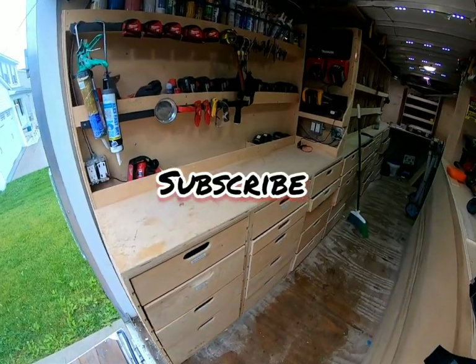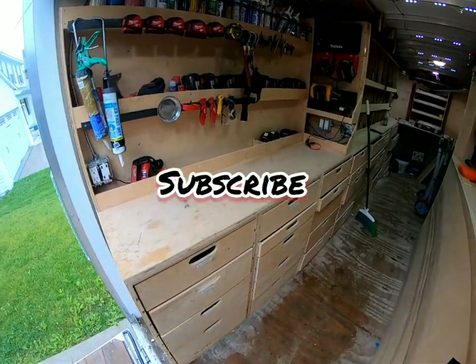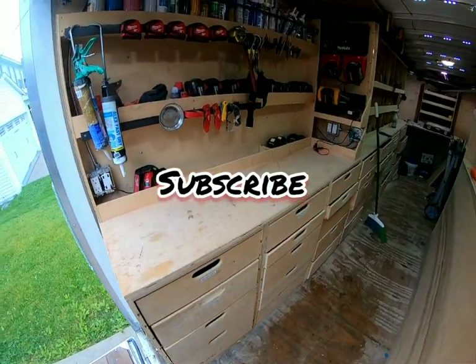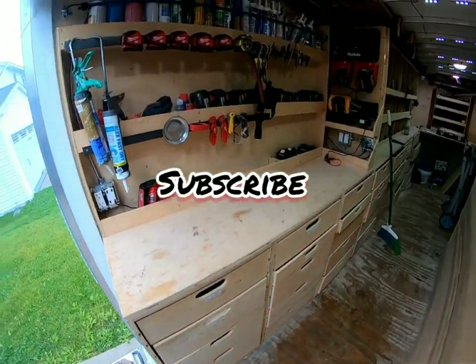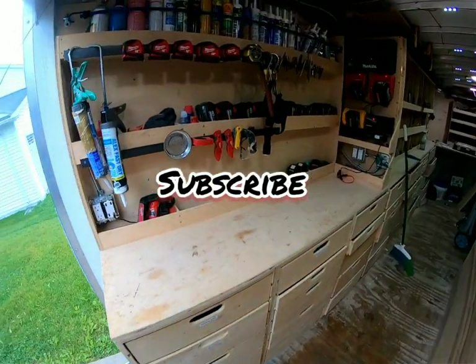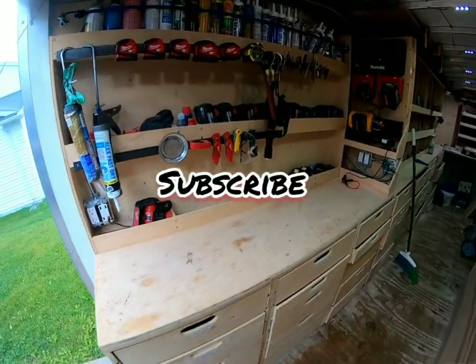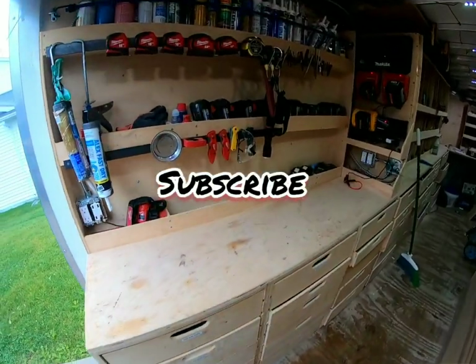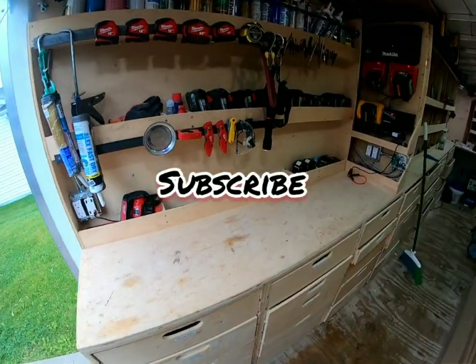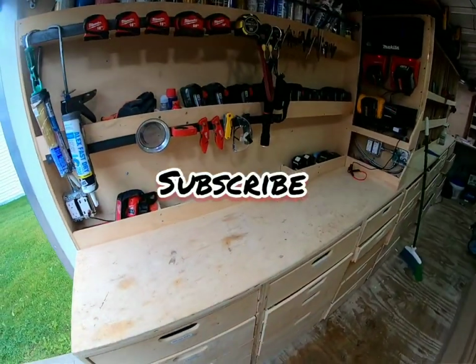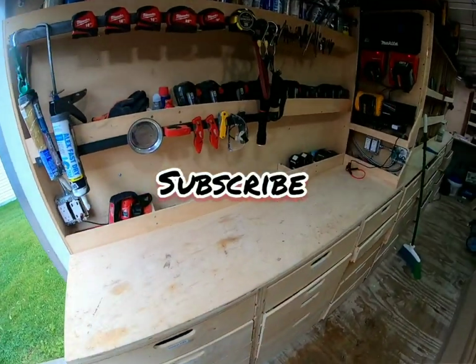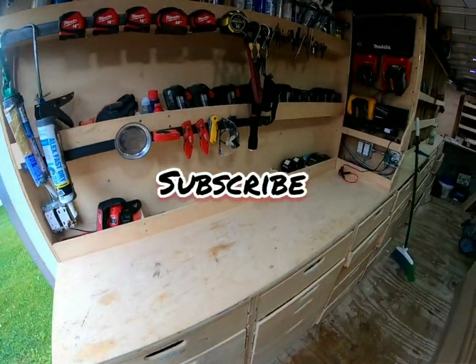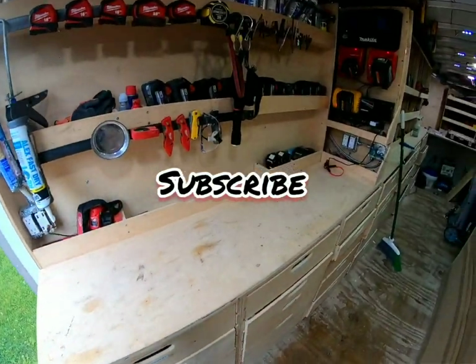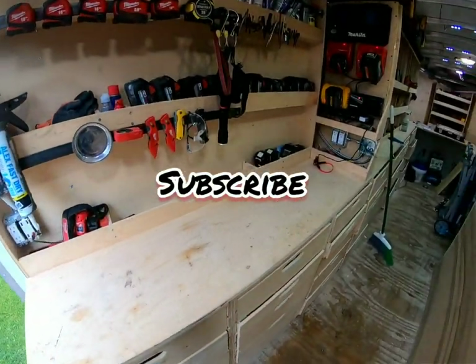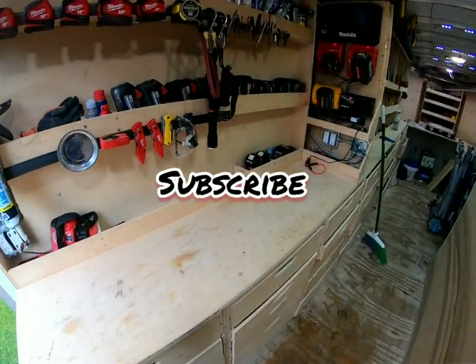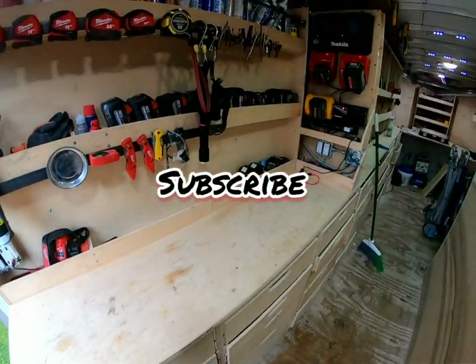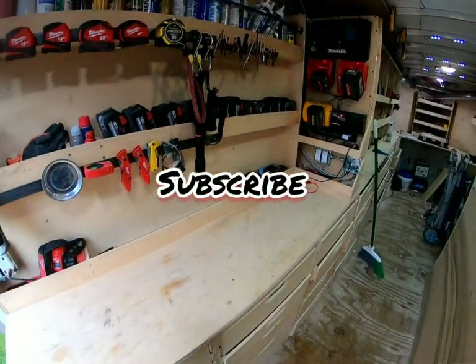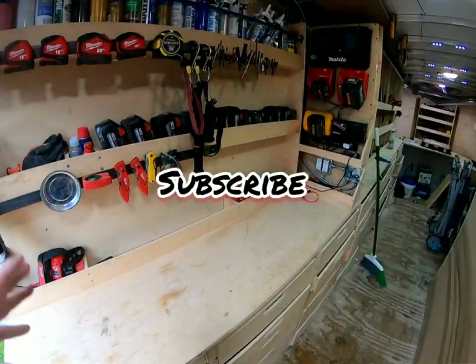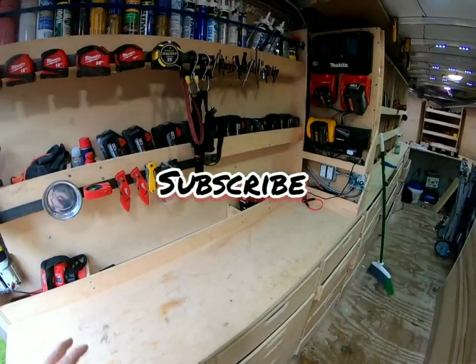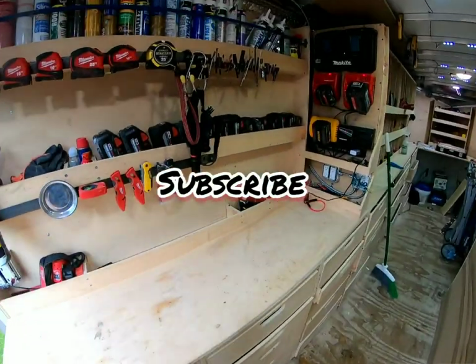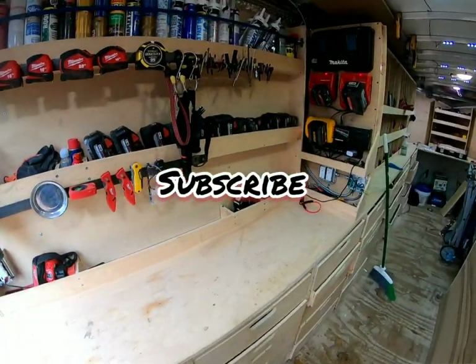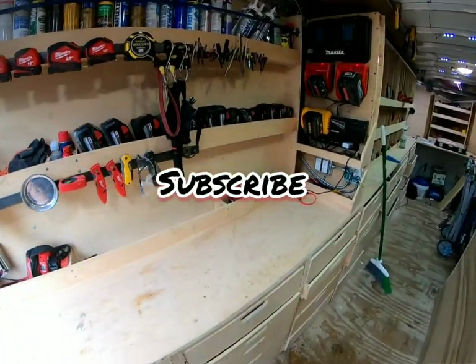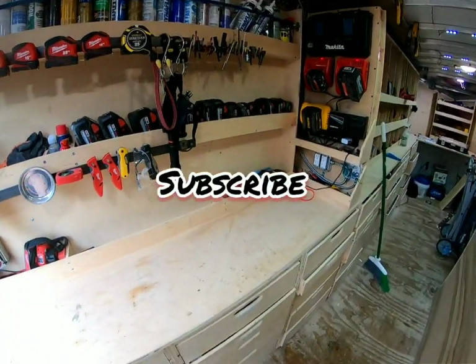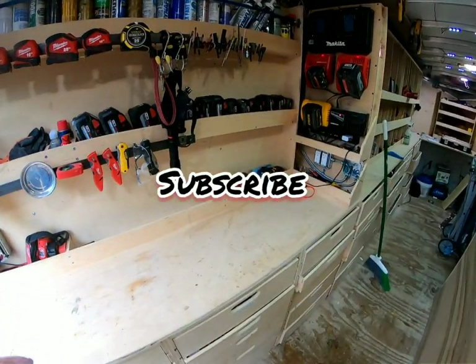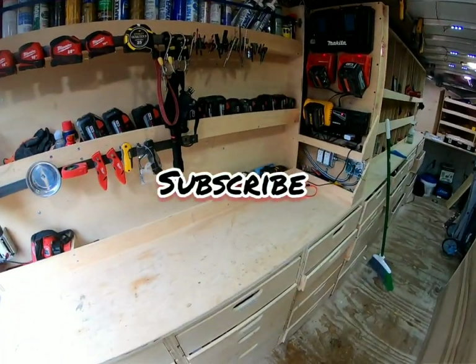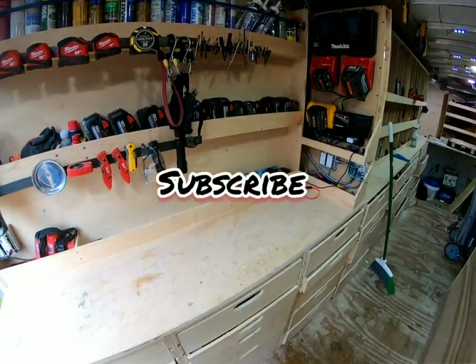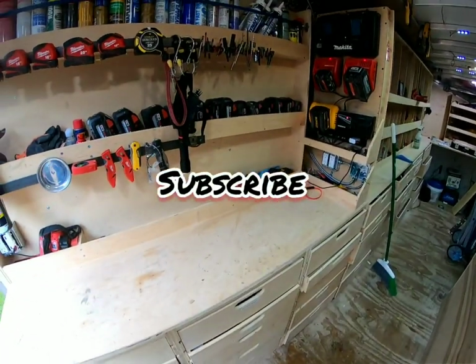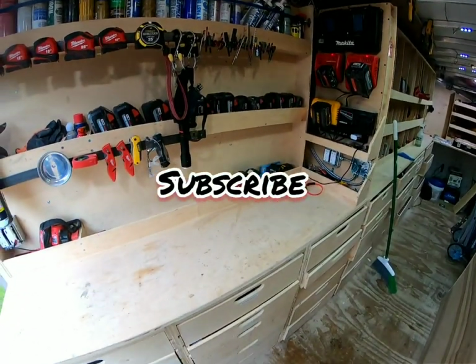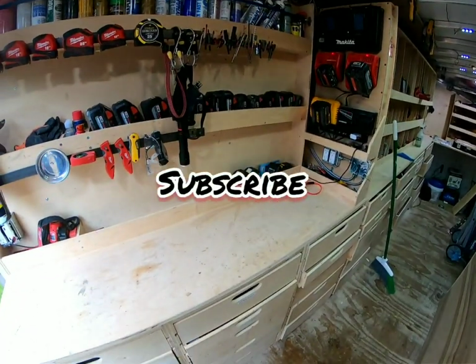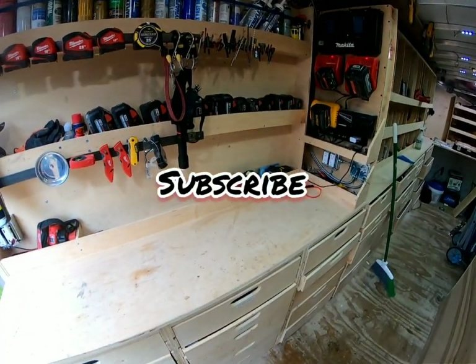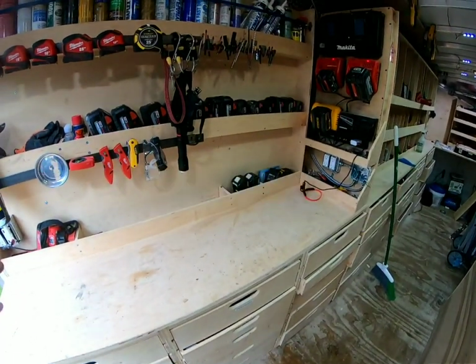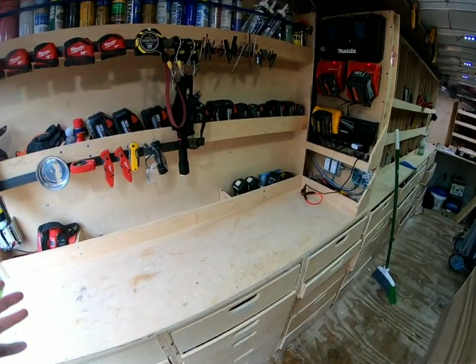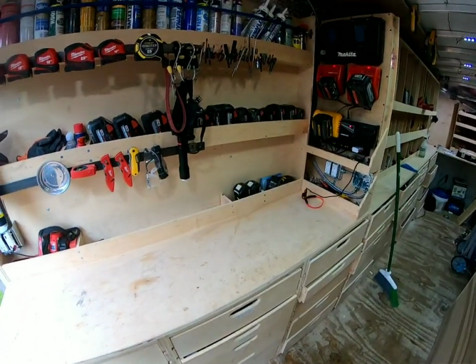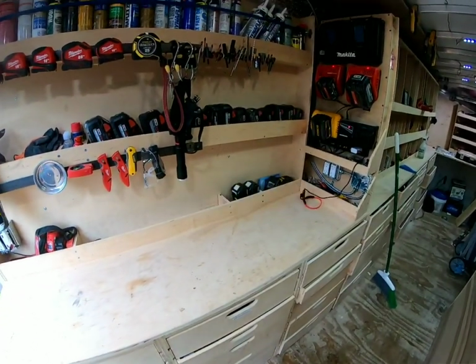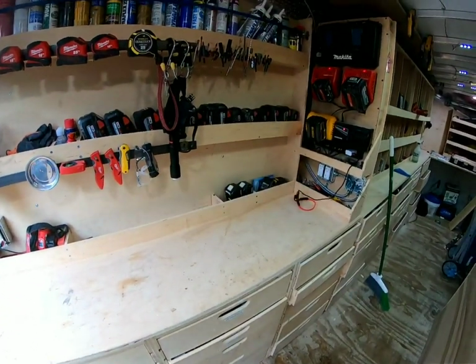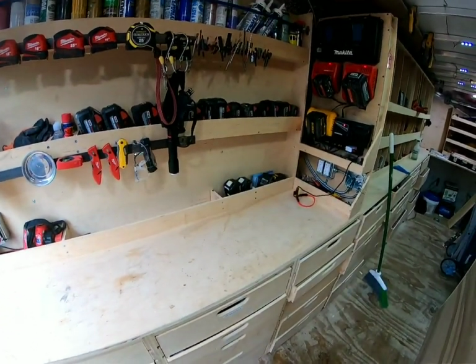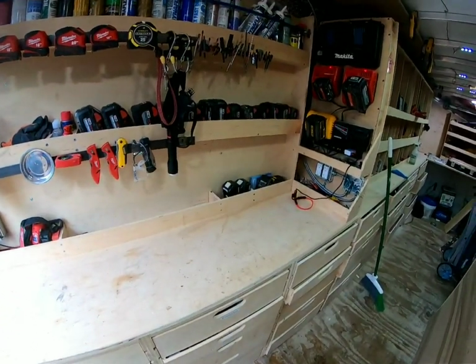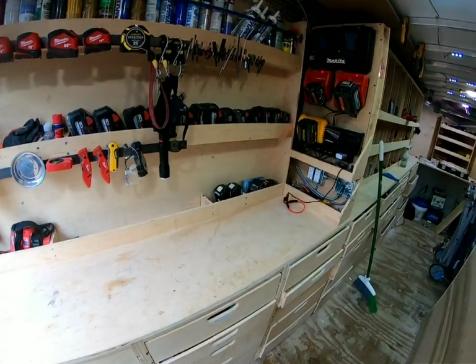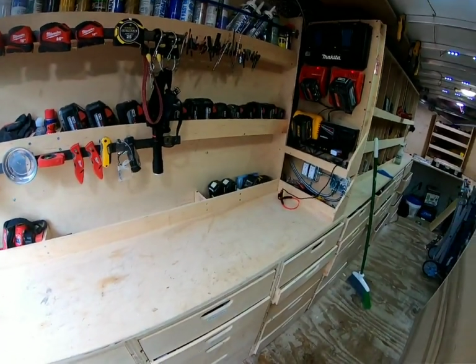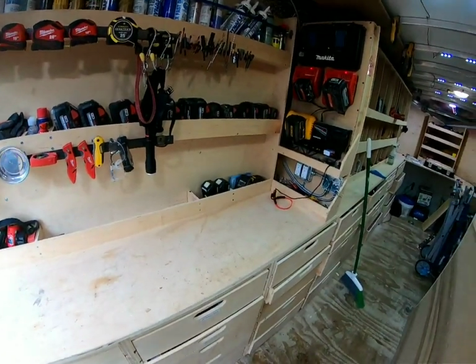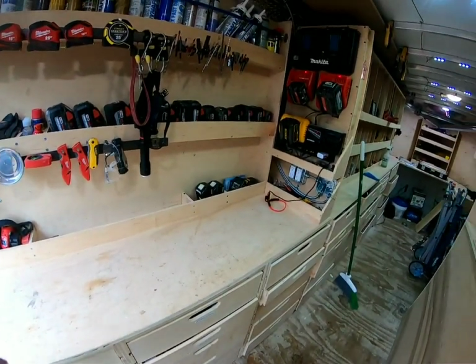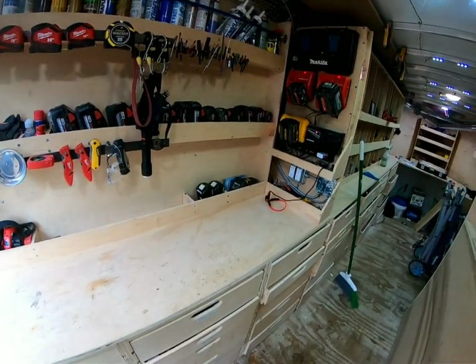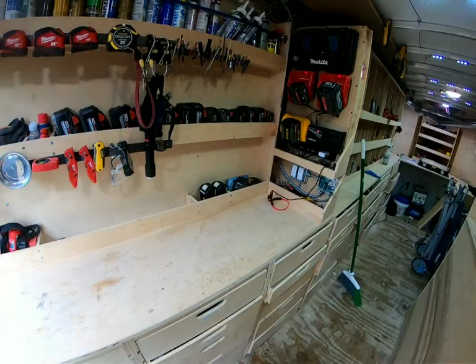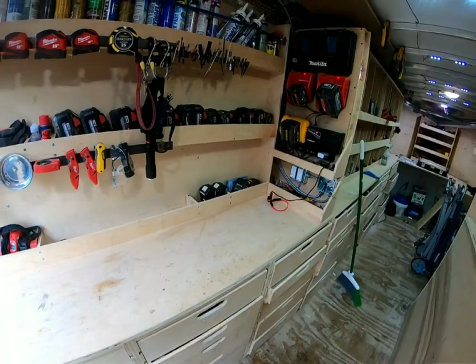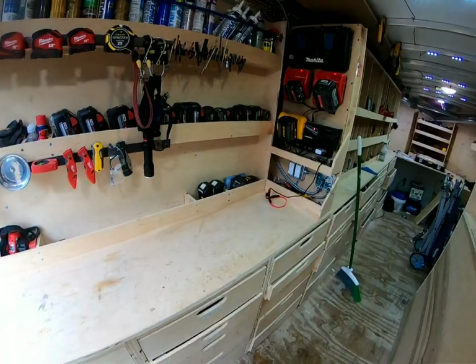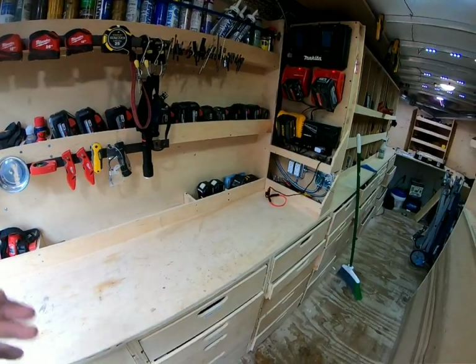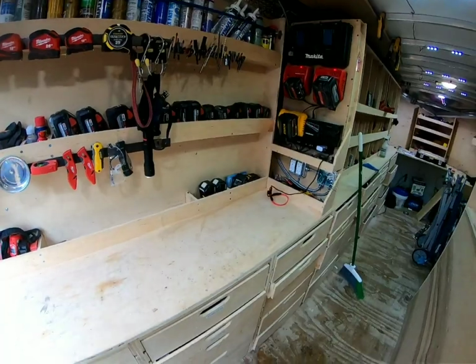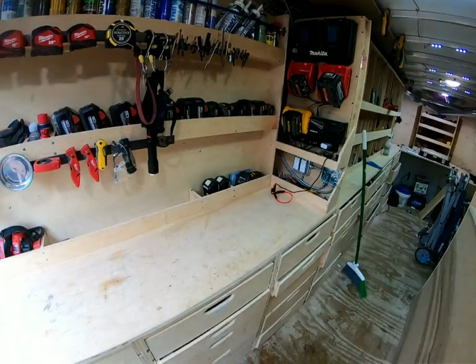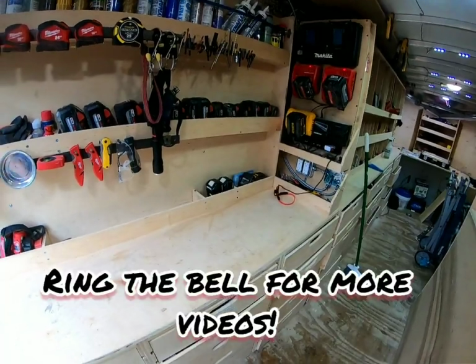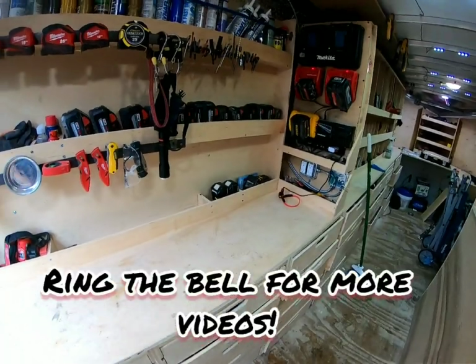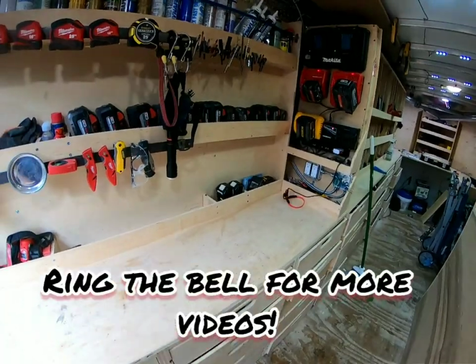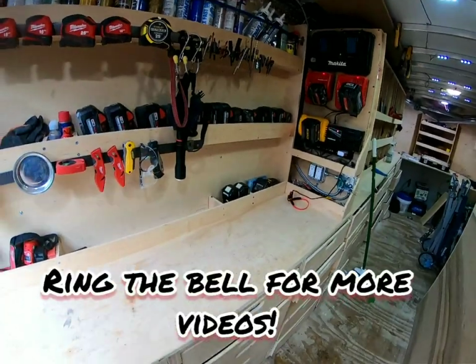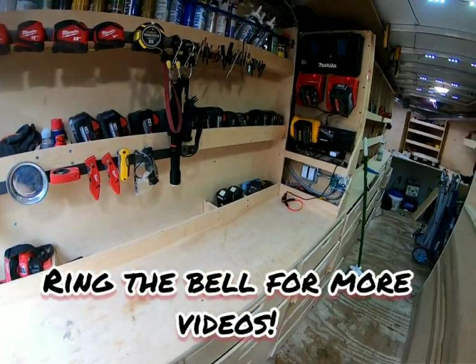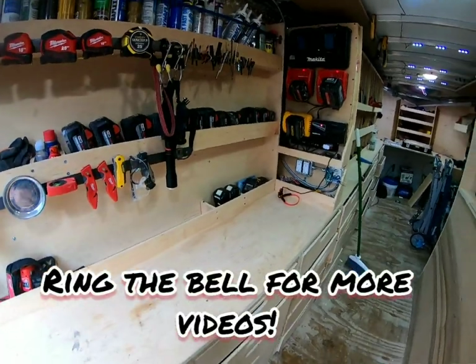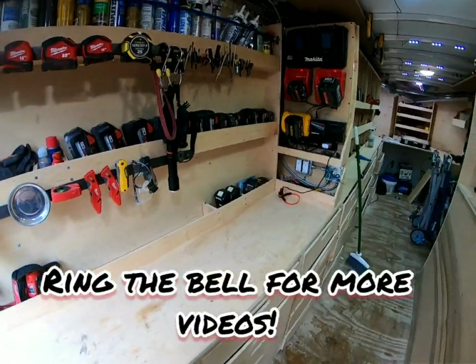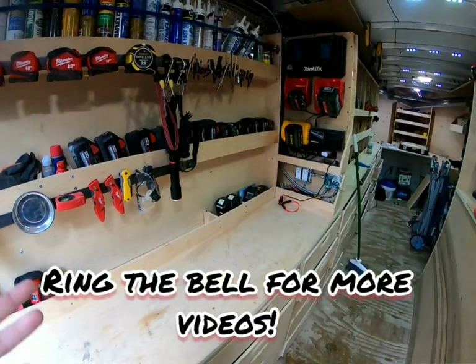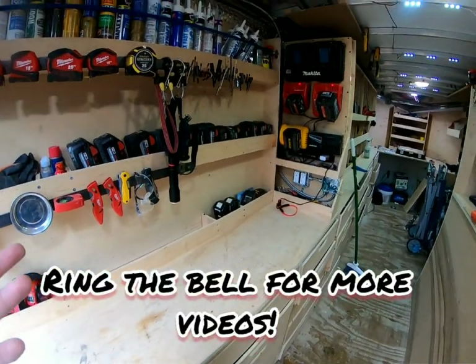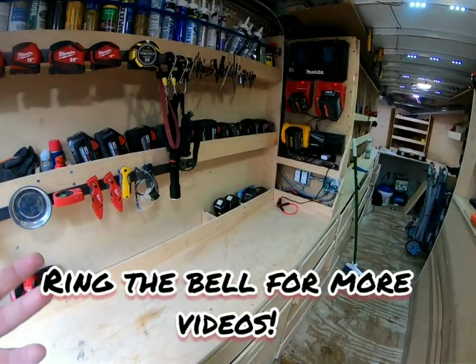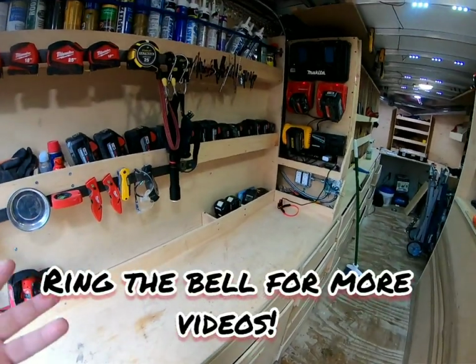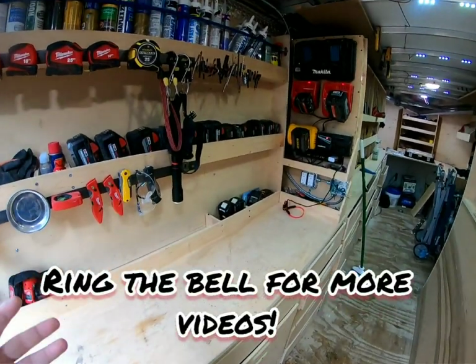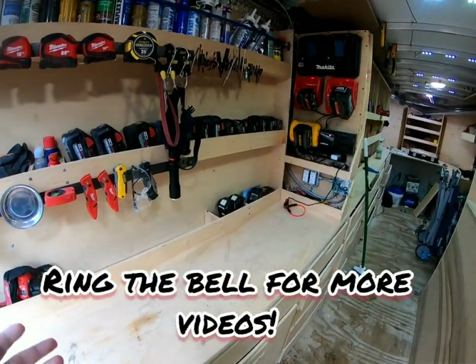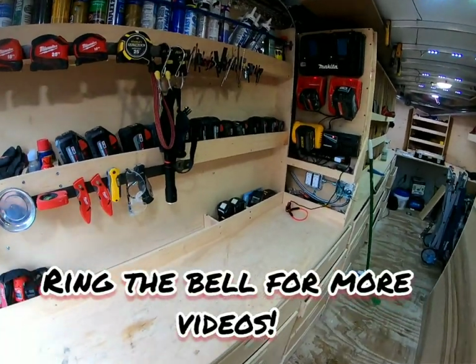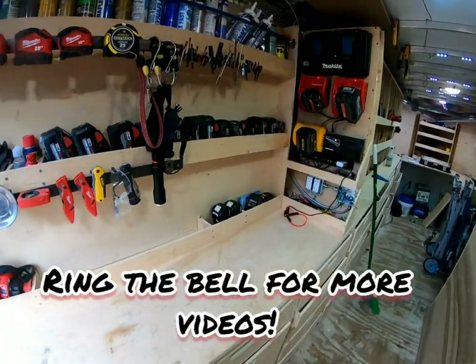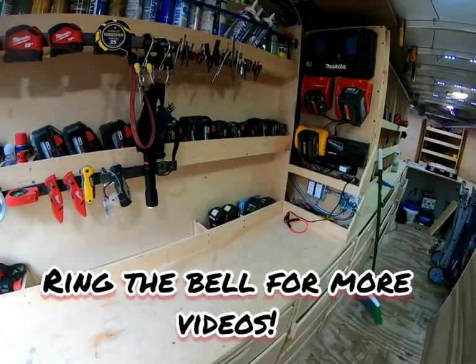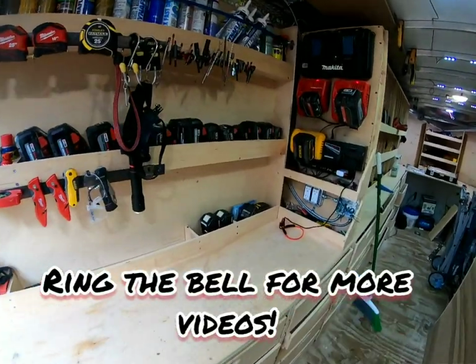All right, YouTube, let's do my charging station slash workstation. We're just going to call it the charging station because that's pretty much what this is.